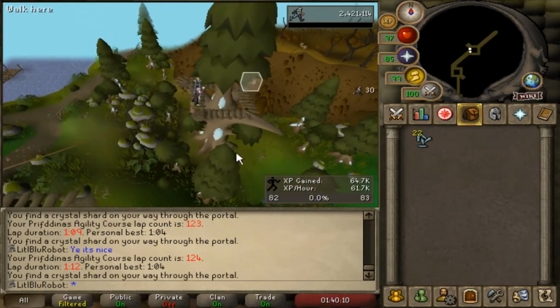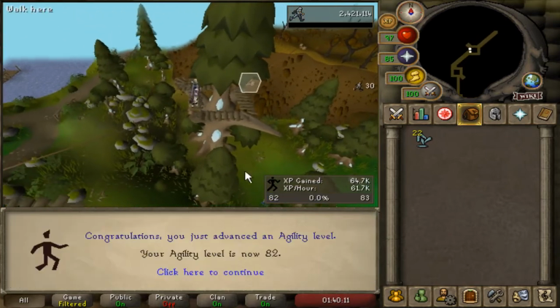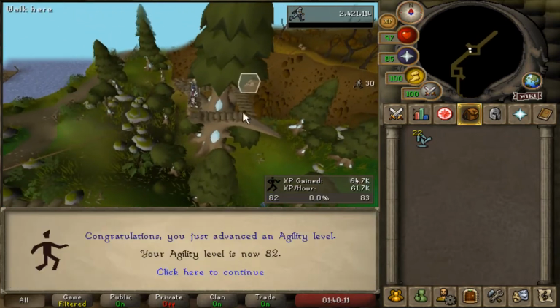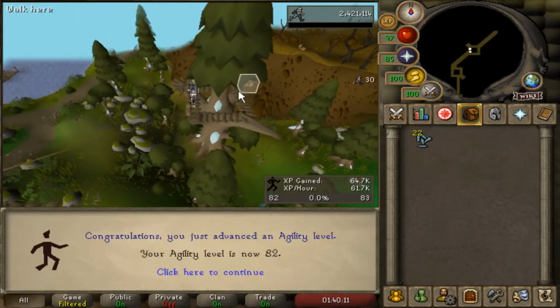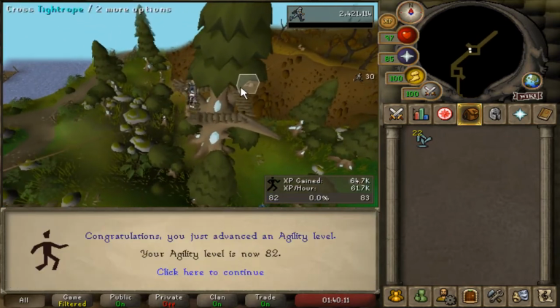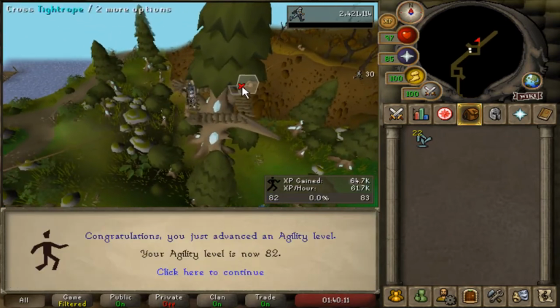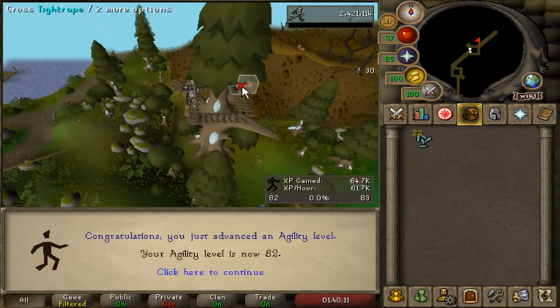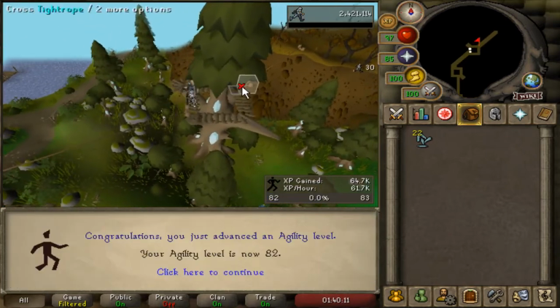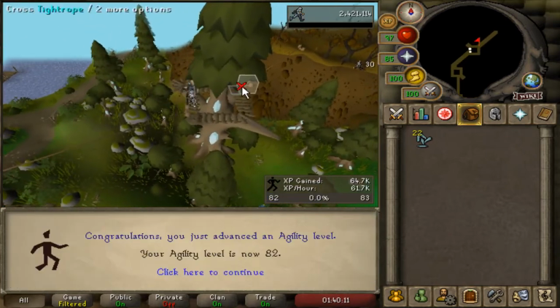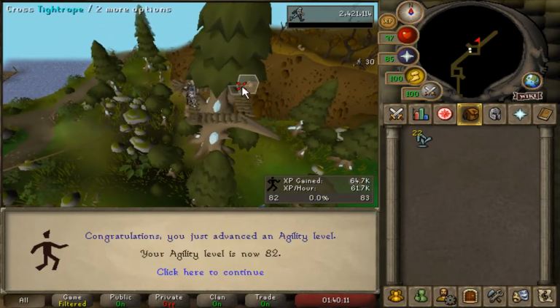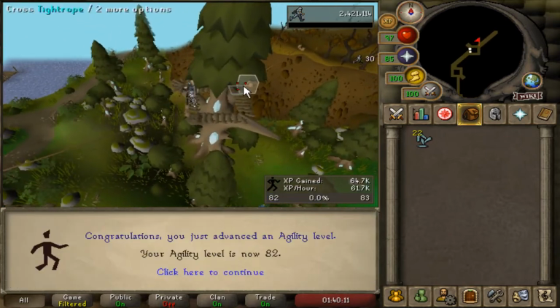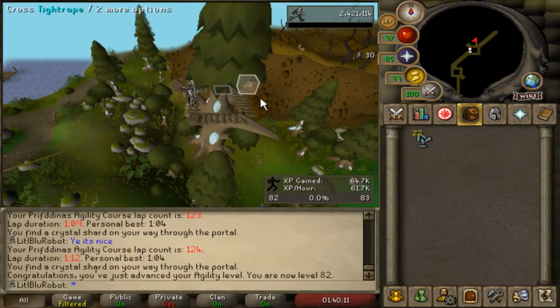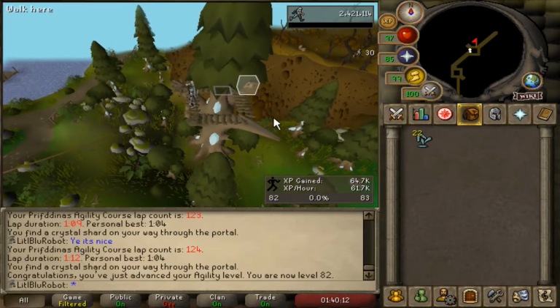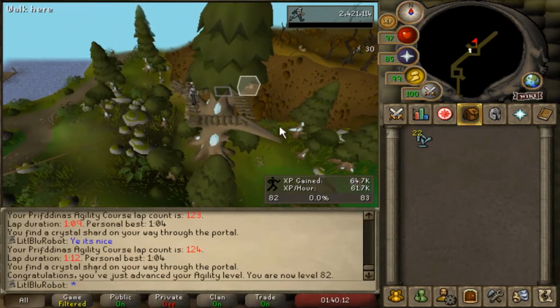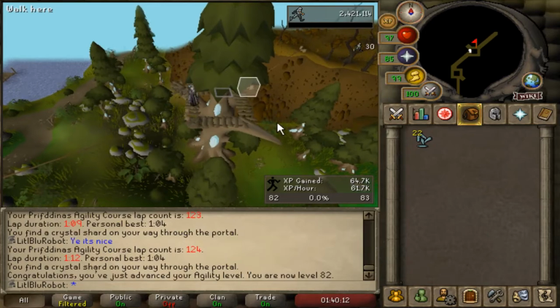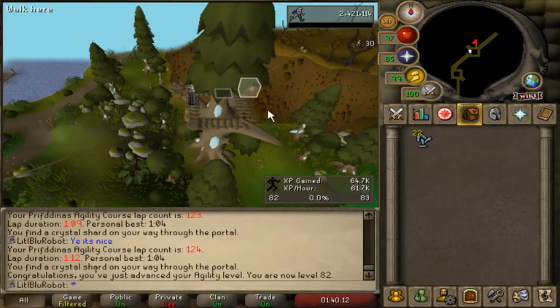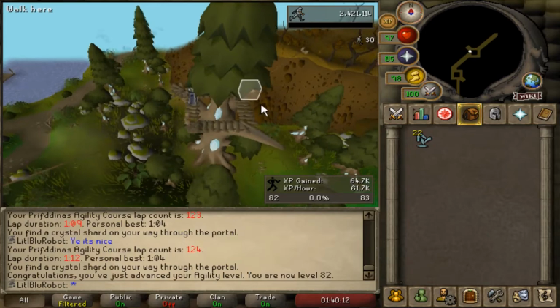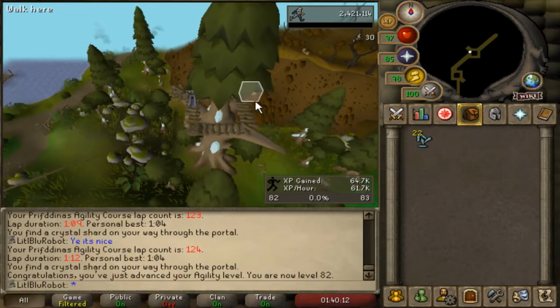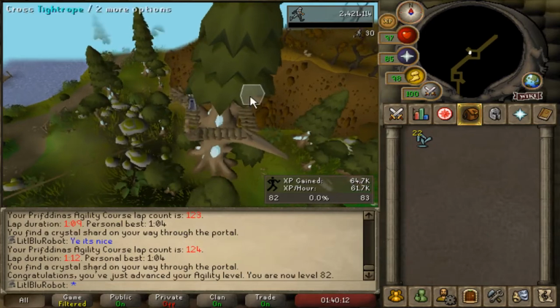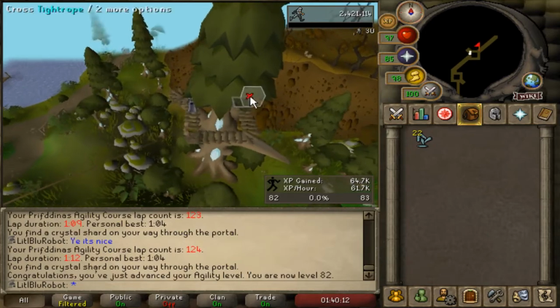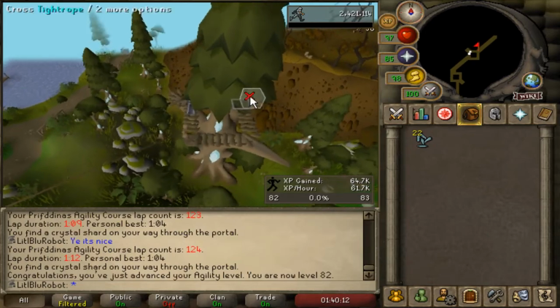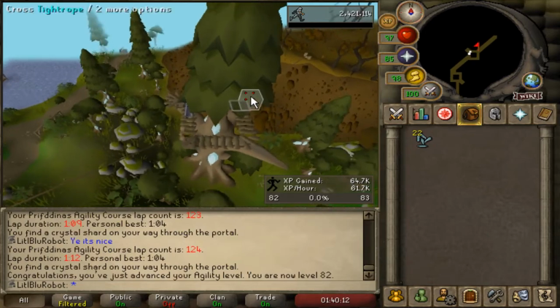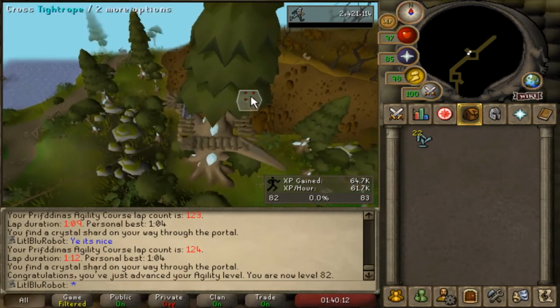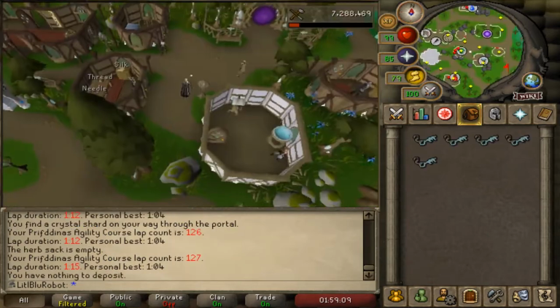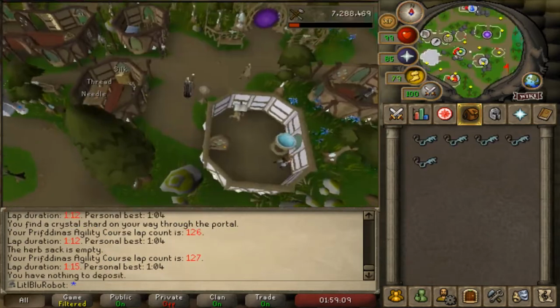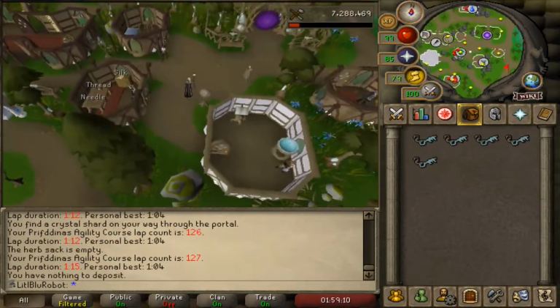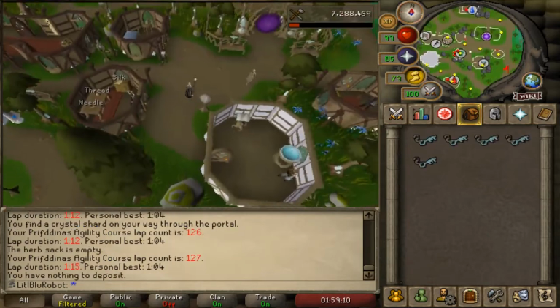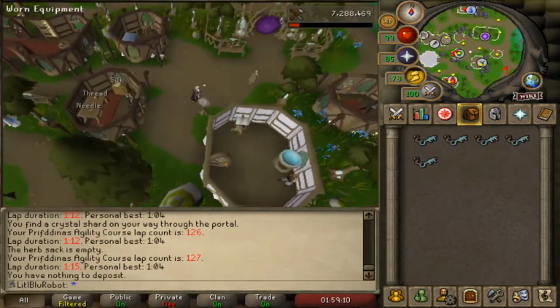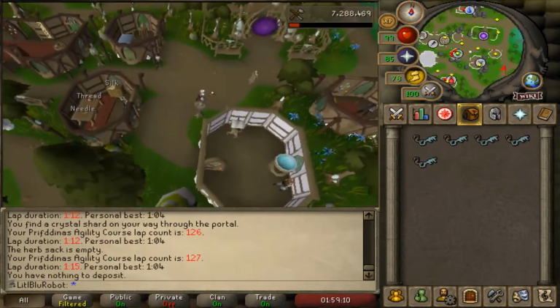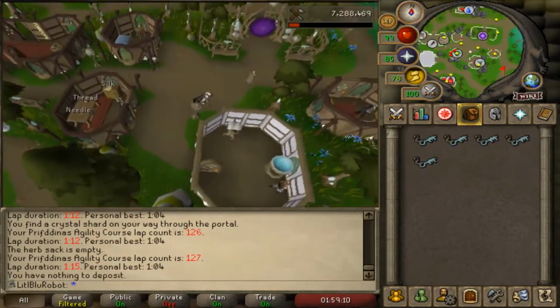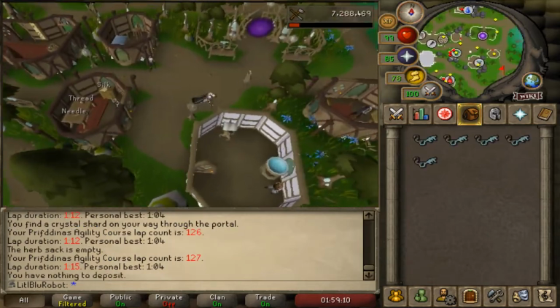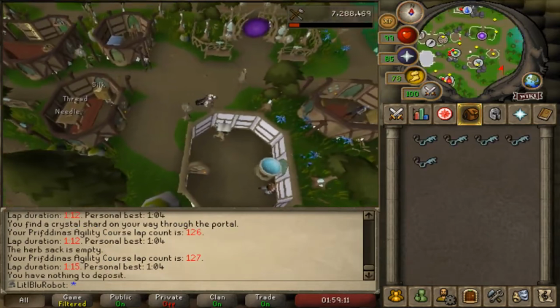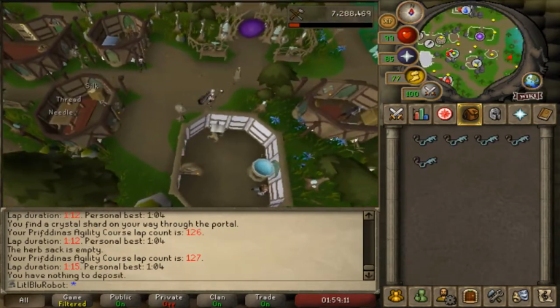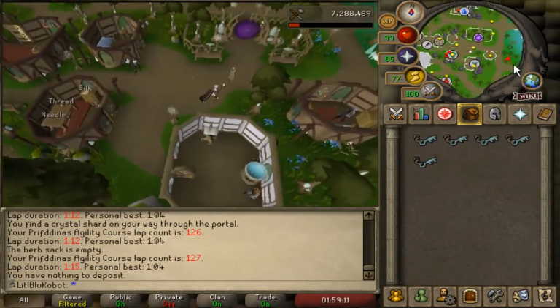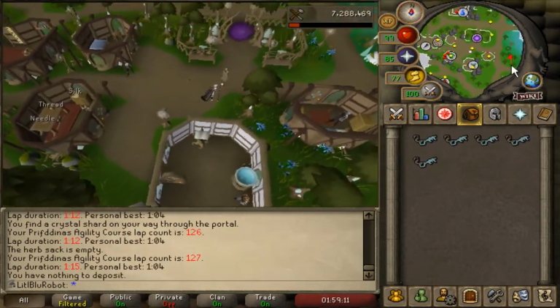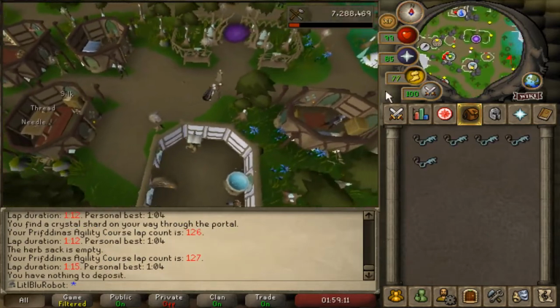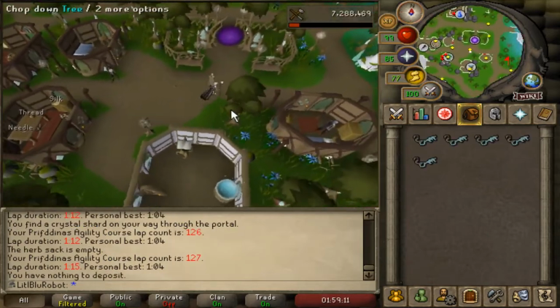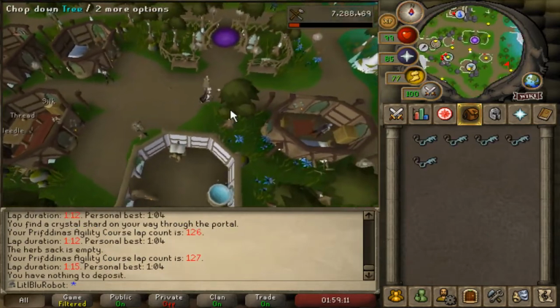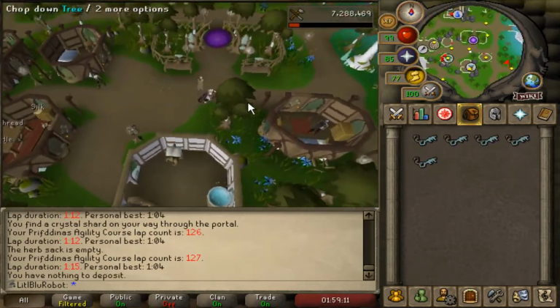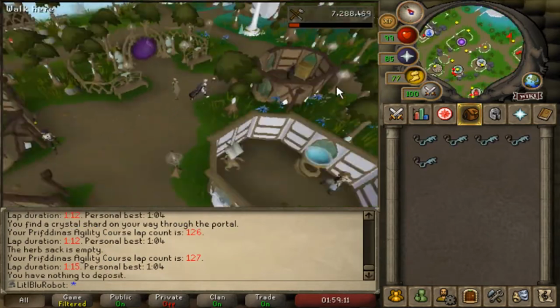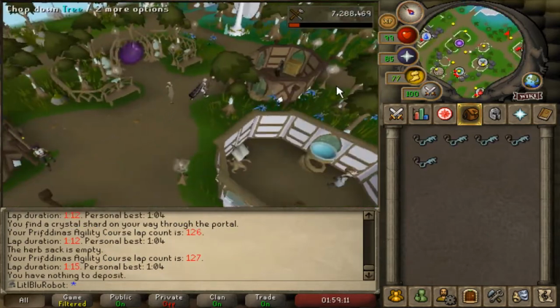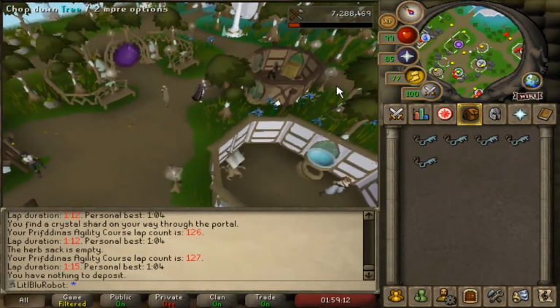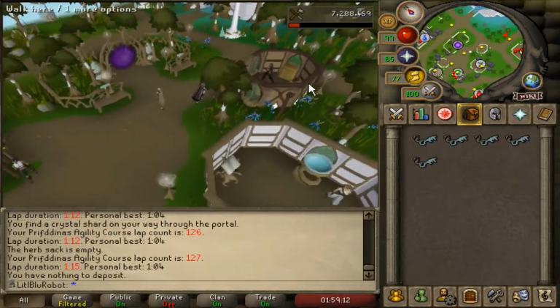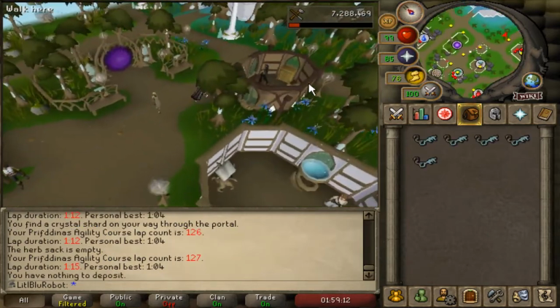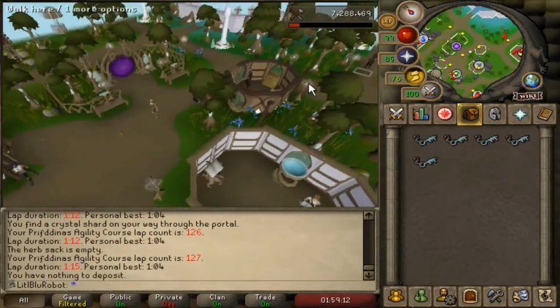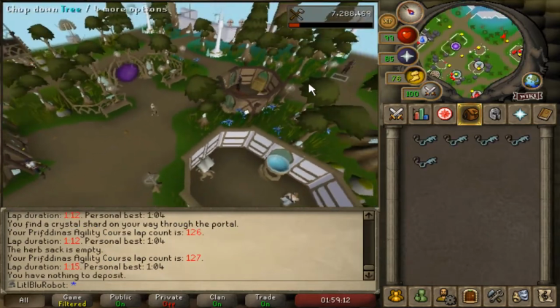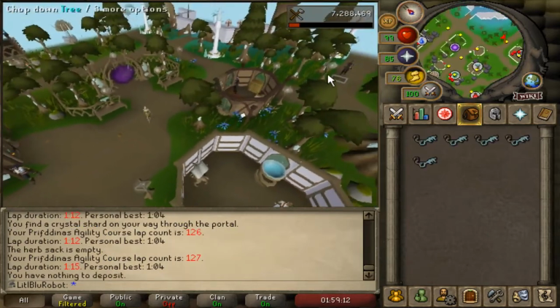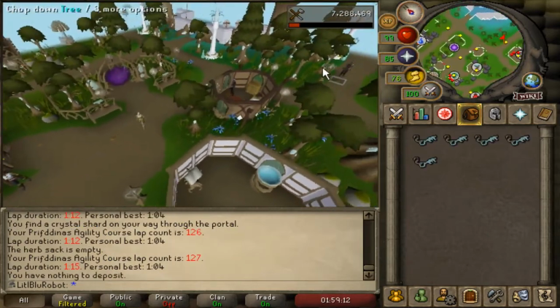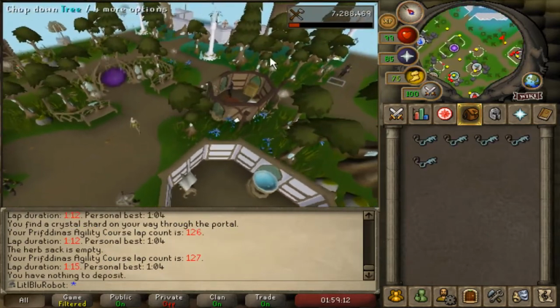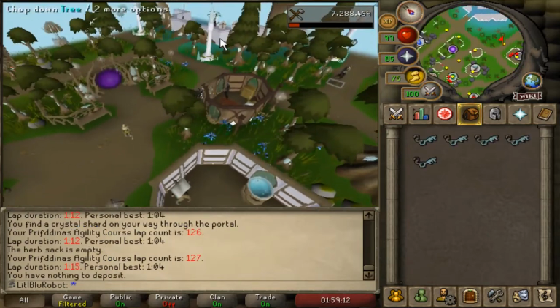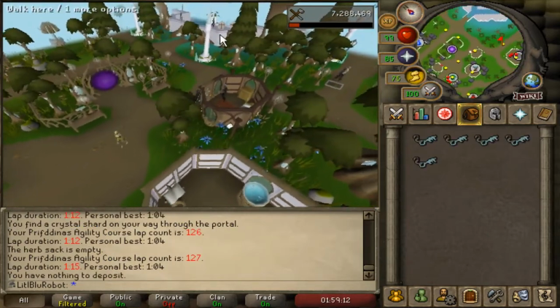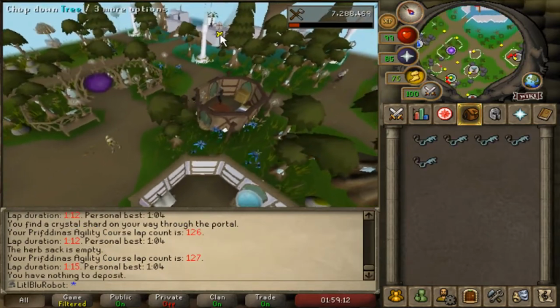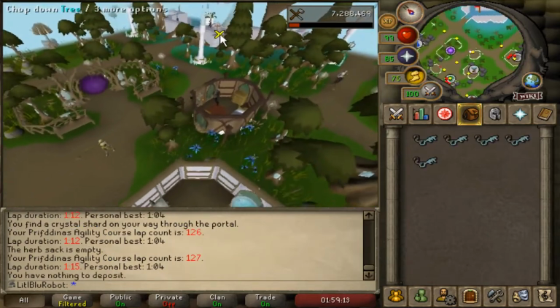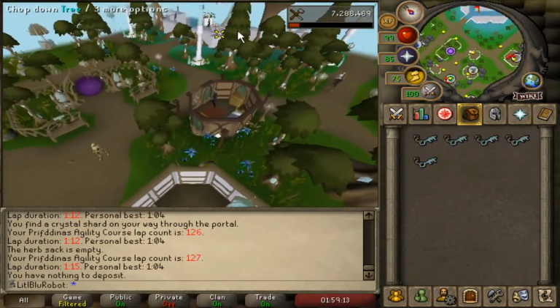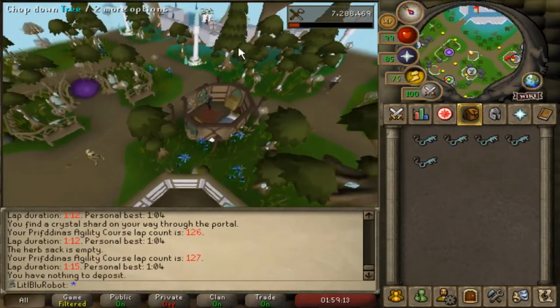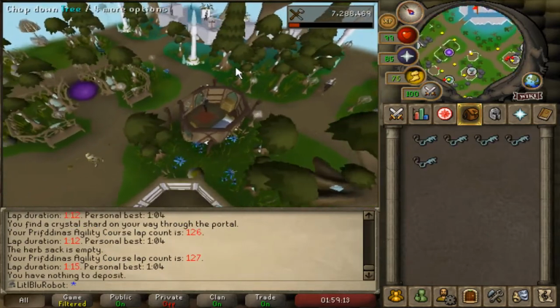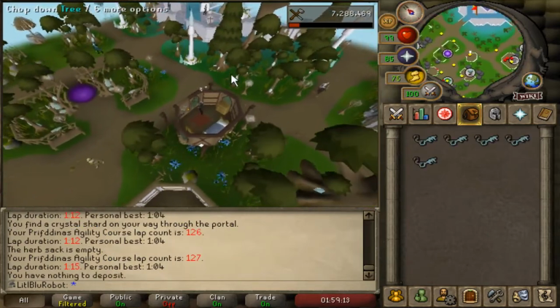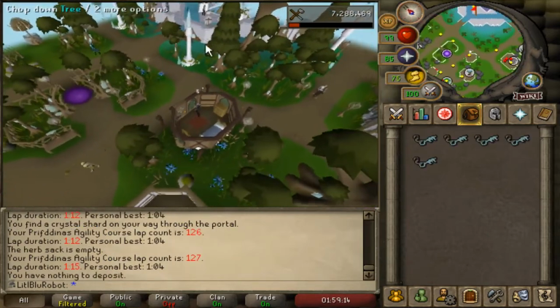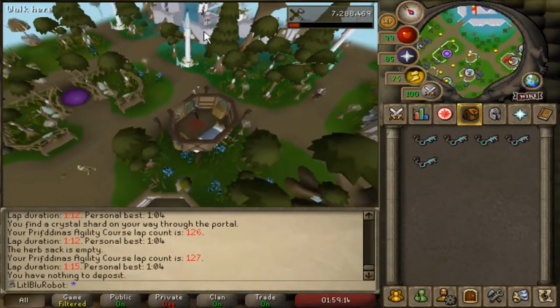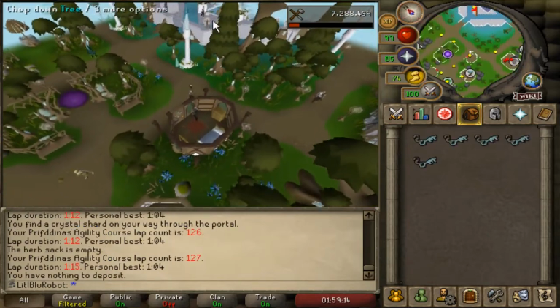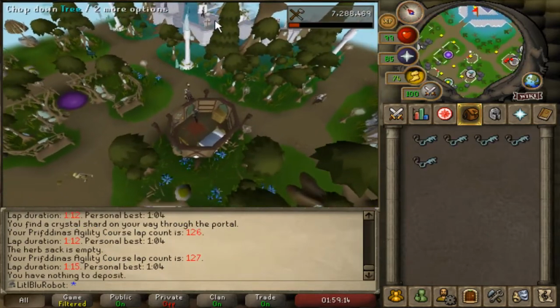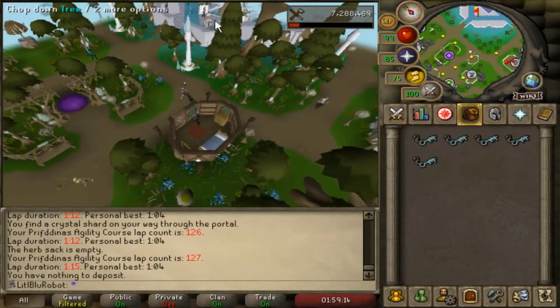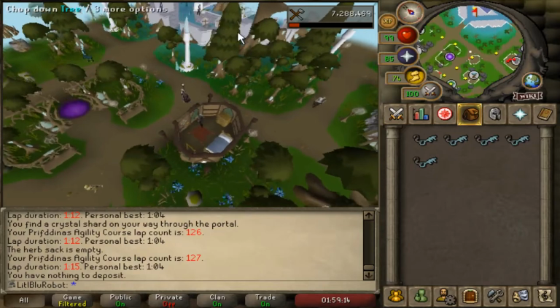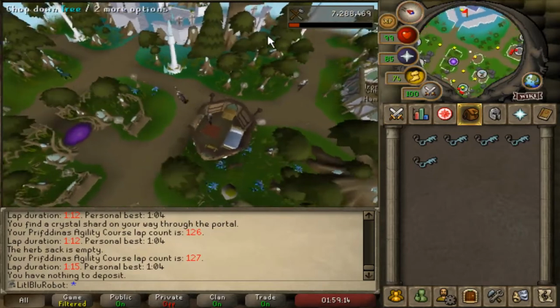There we go - 82 agility! And I just got a 5000 XP drop making these, that's crazy.